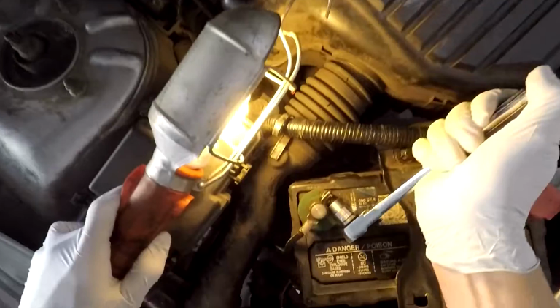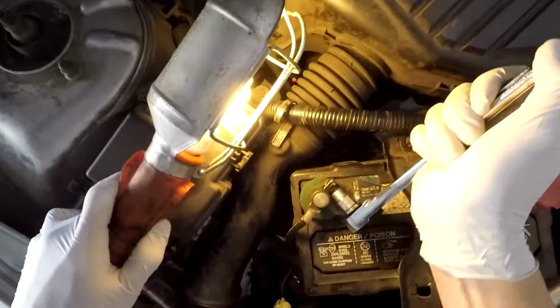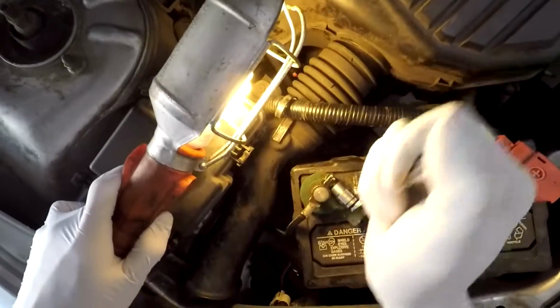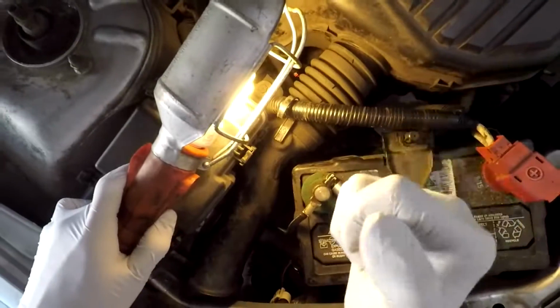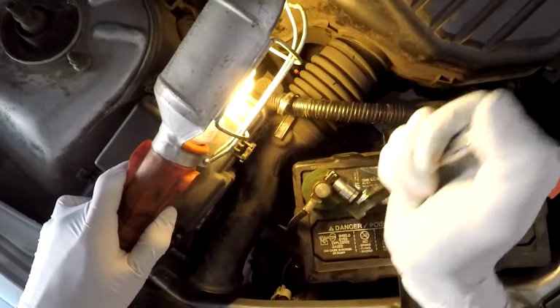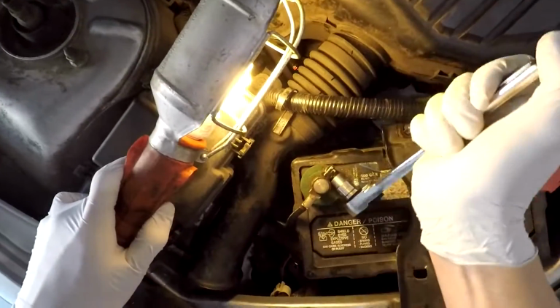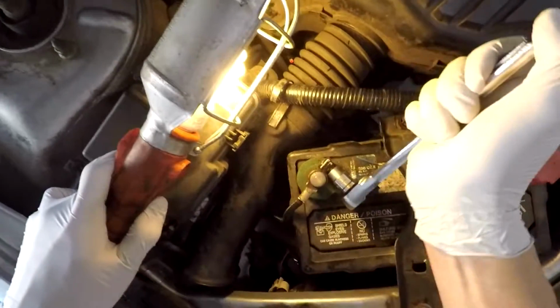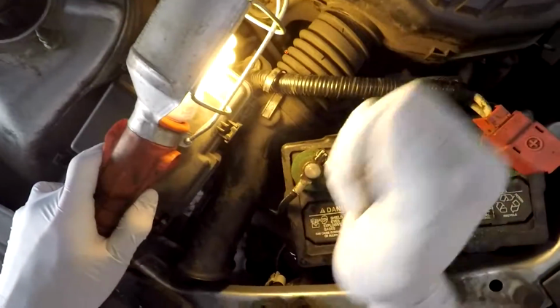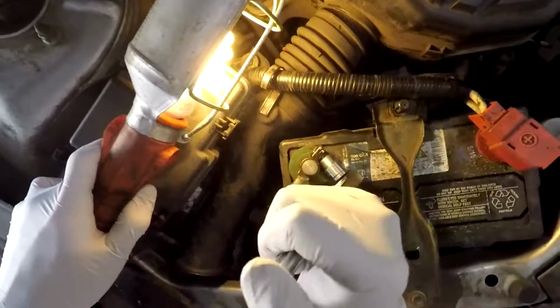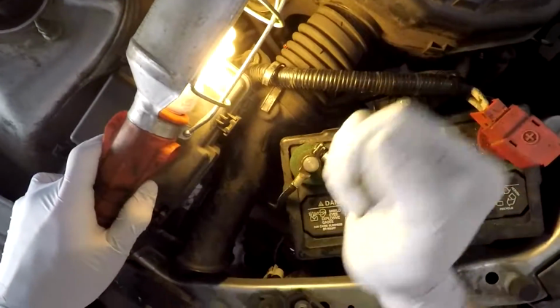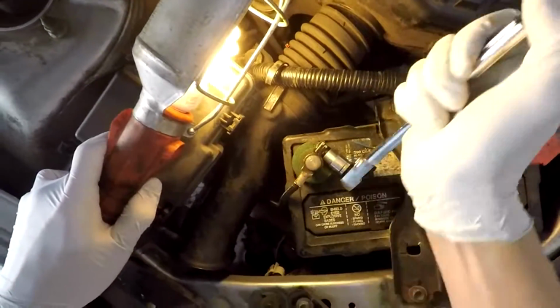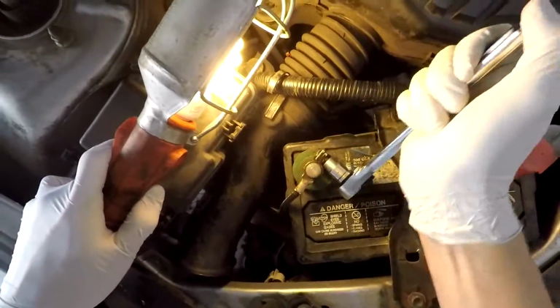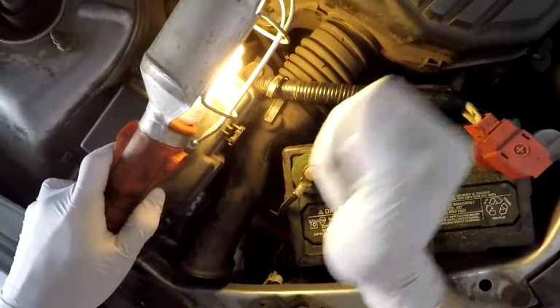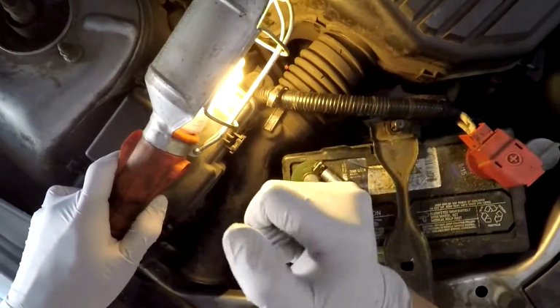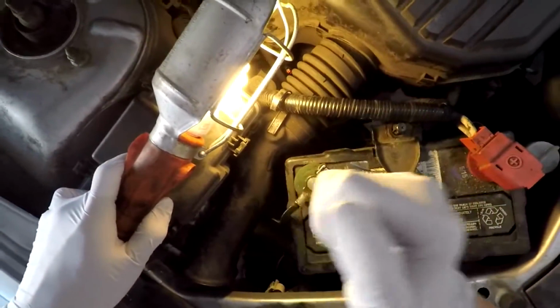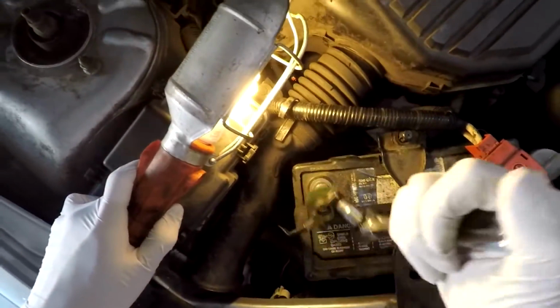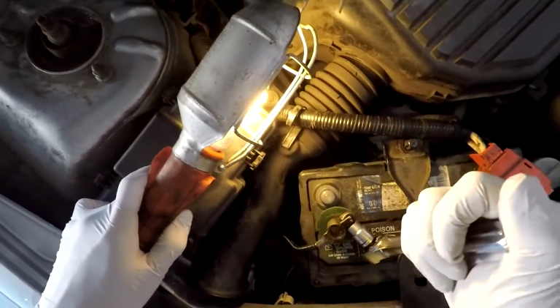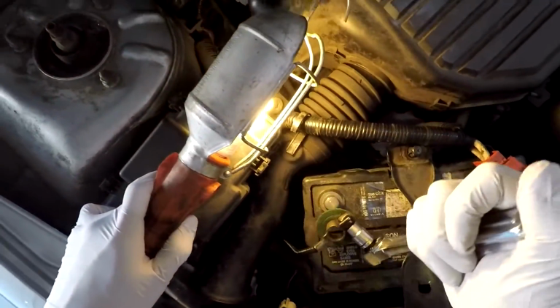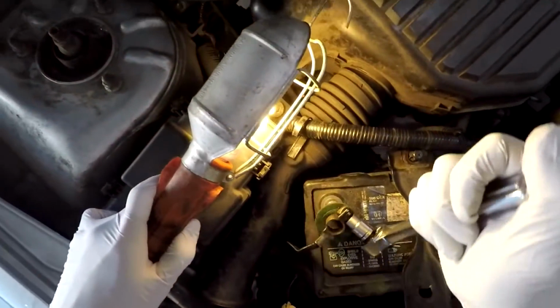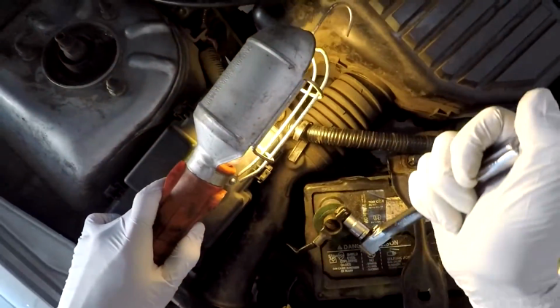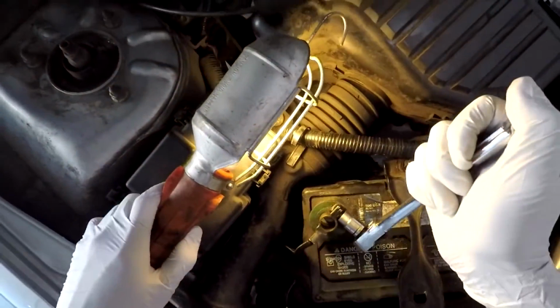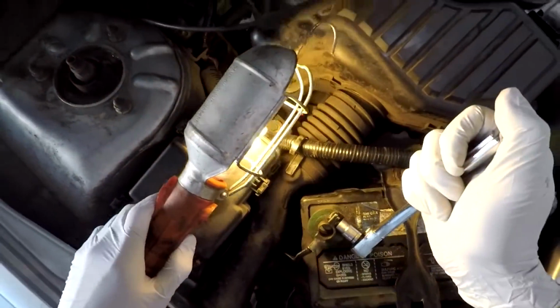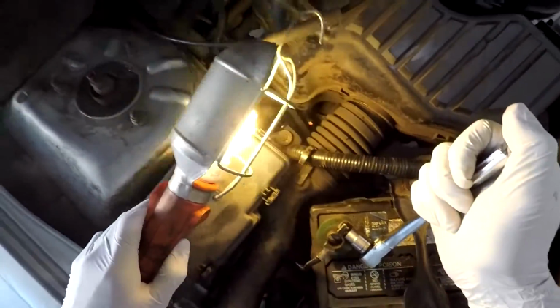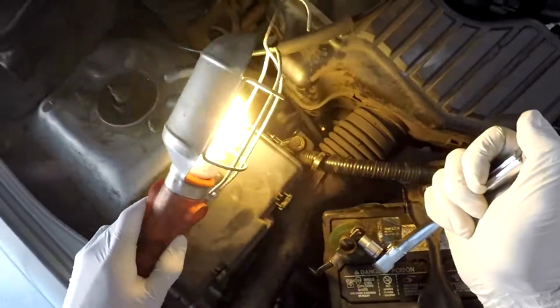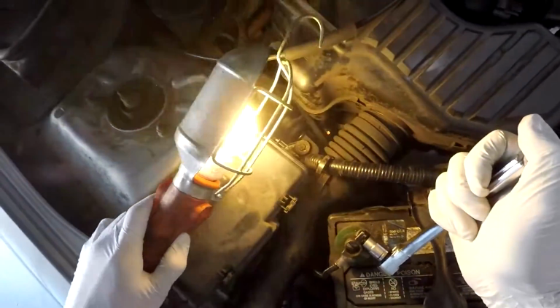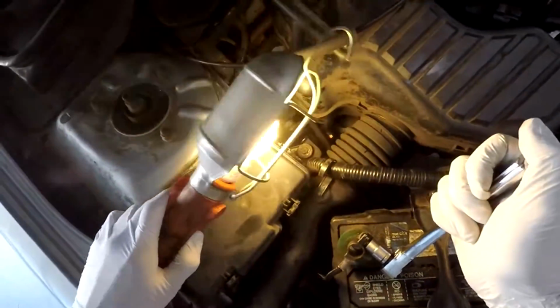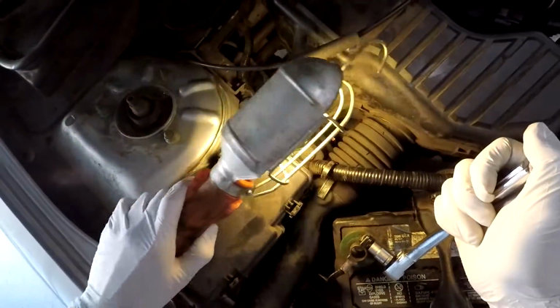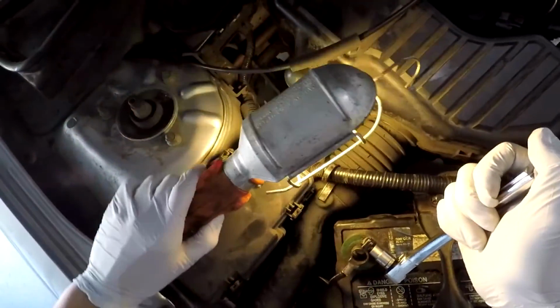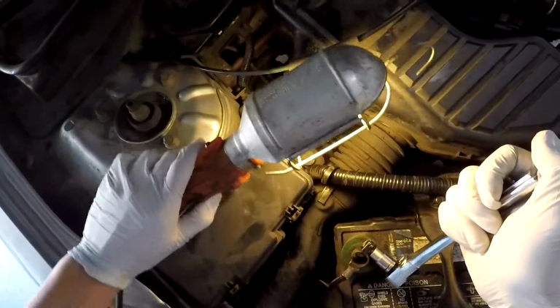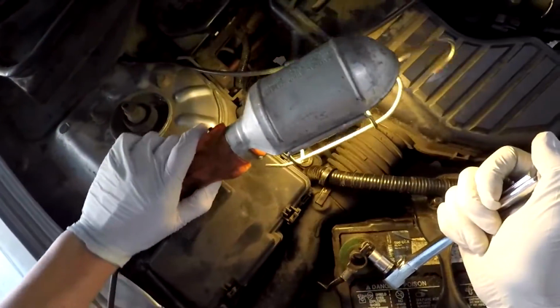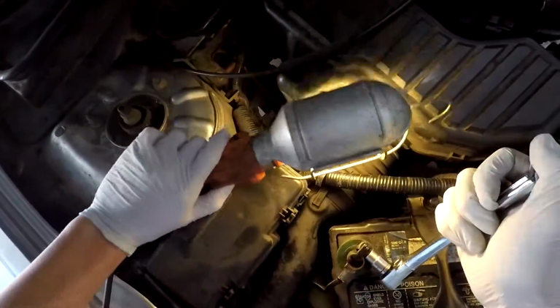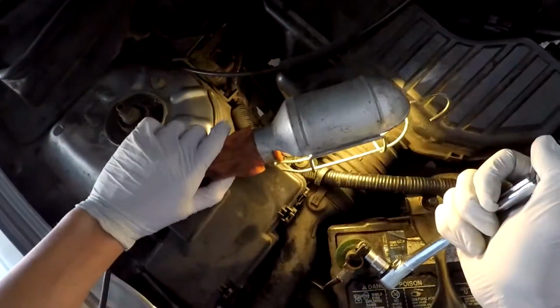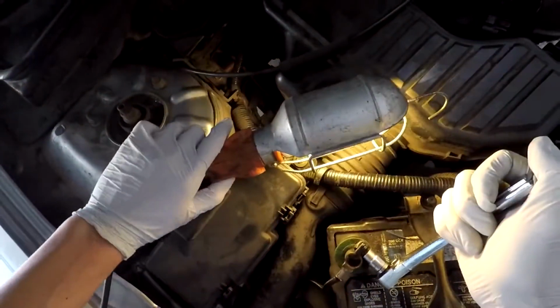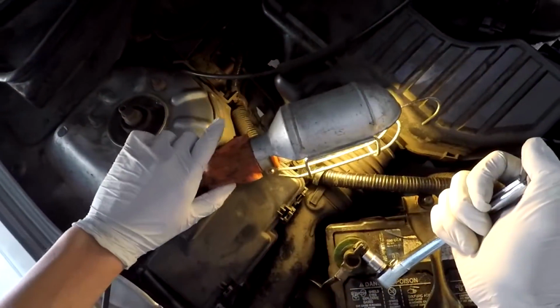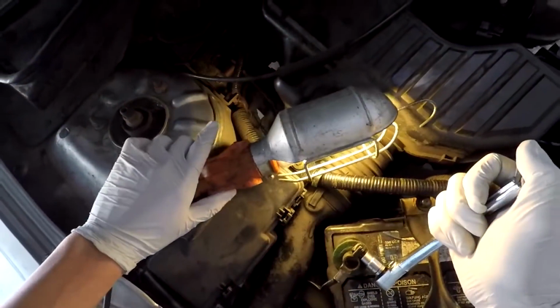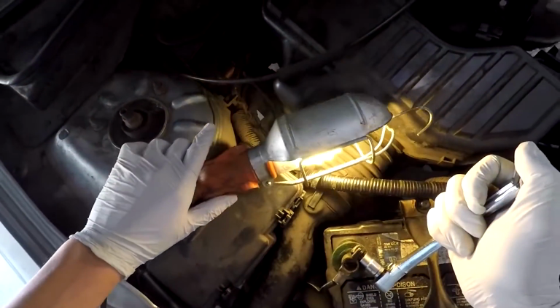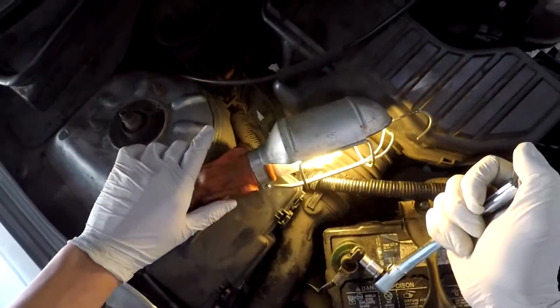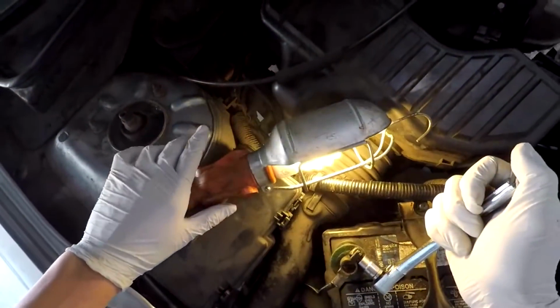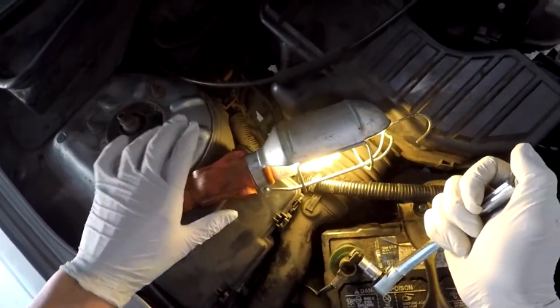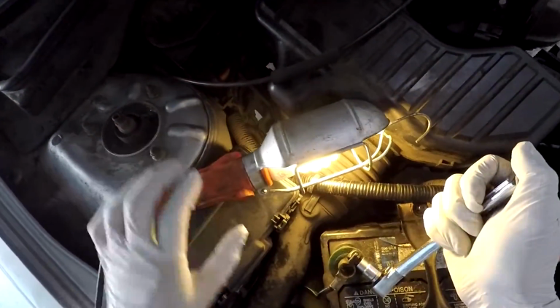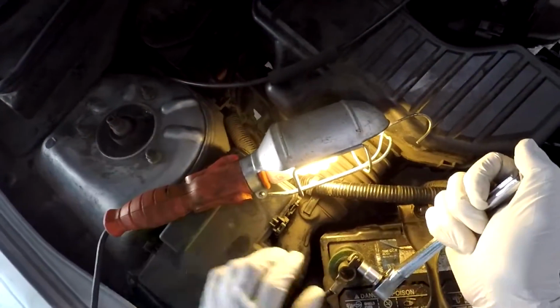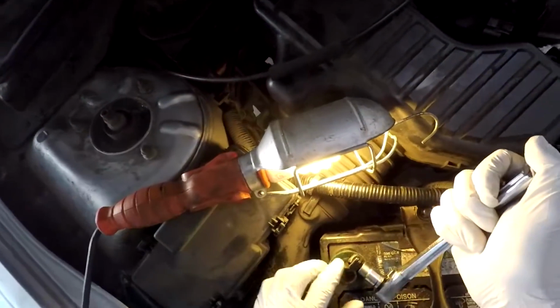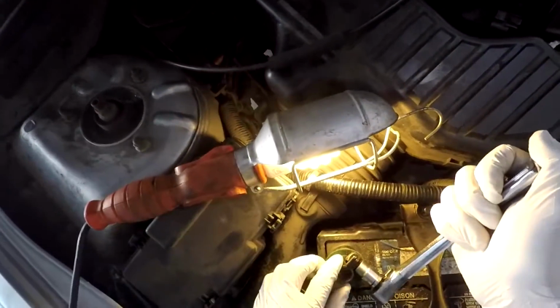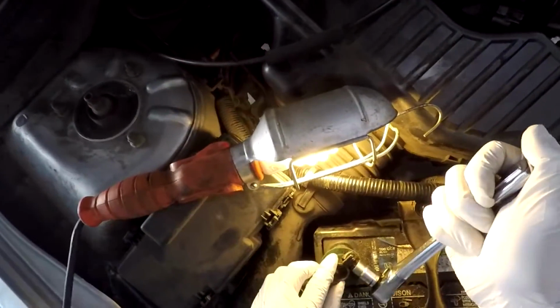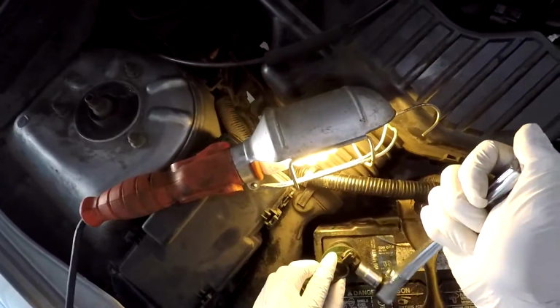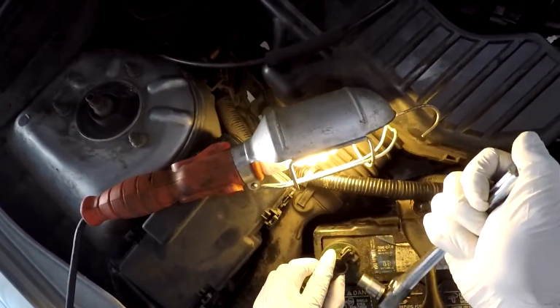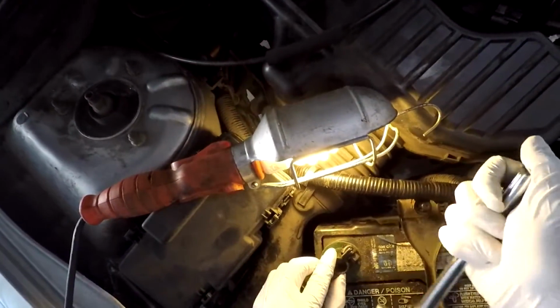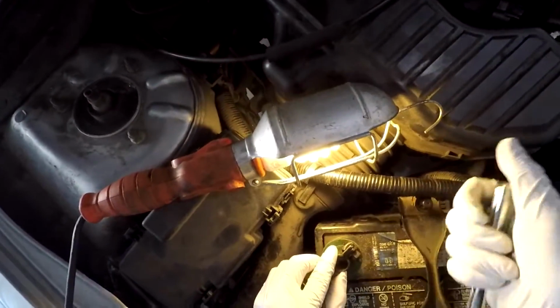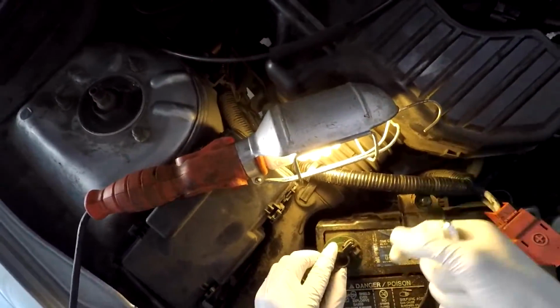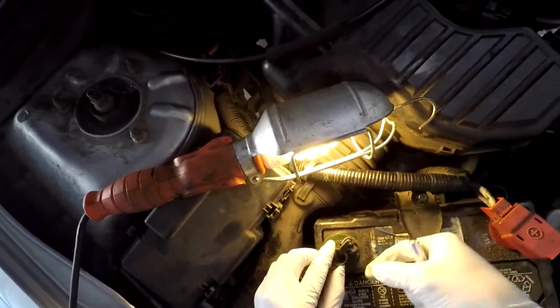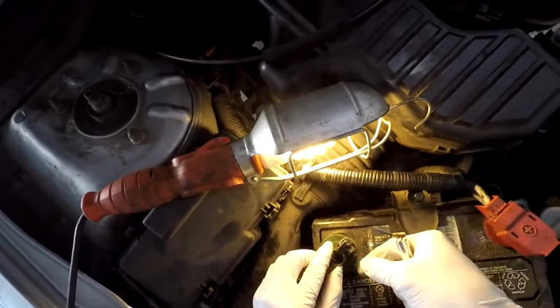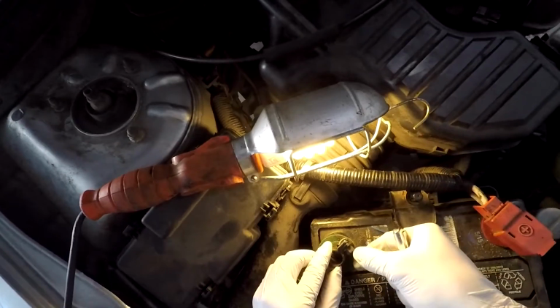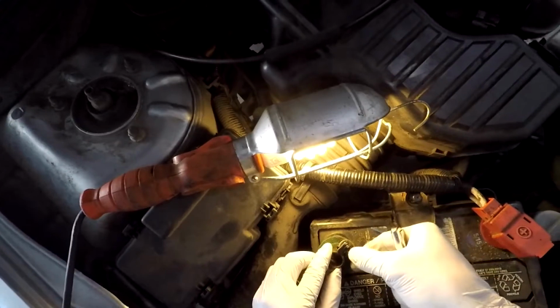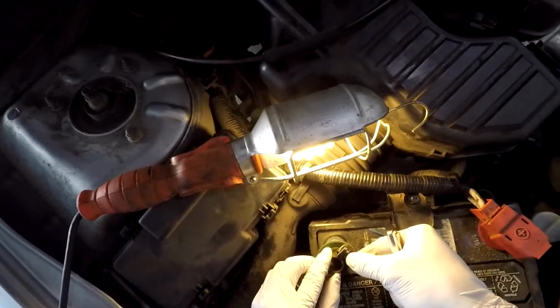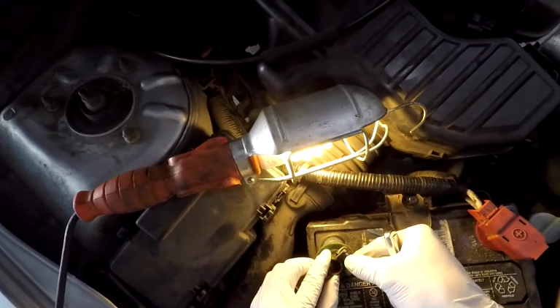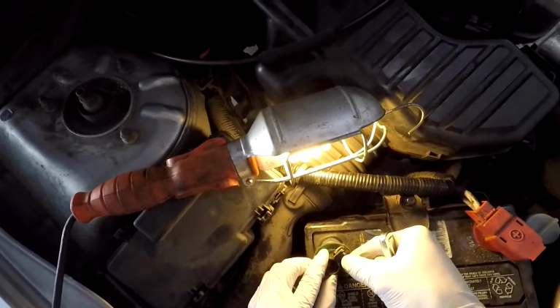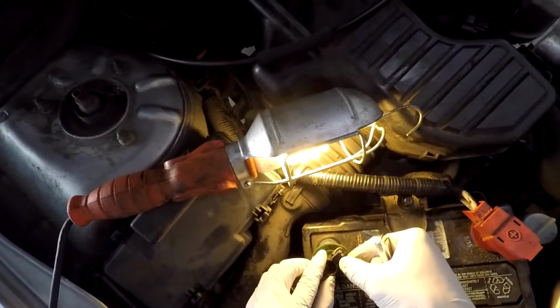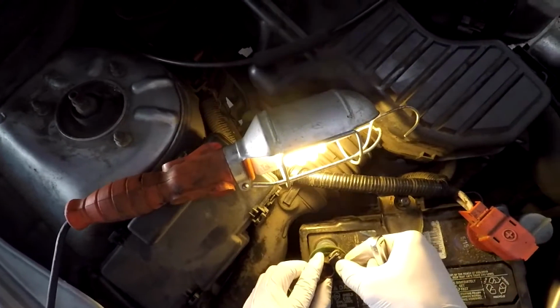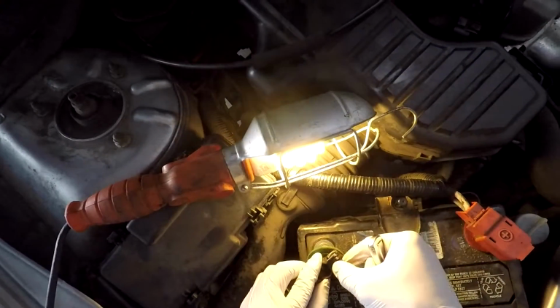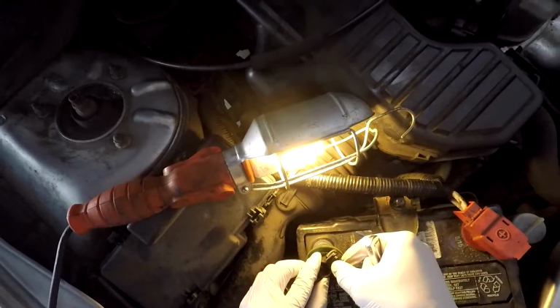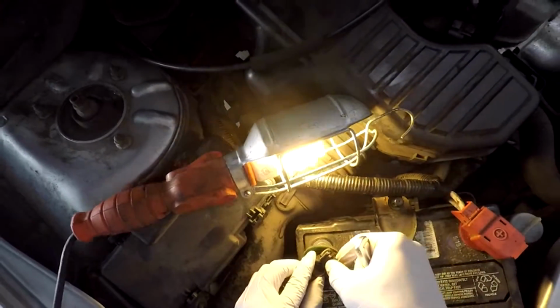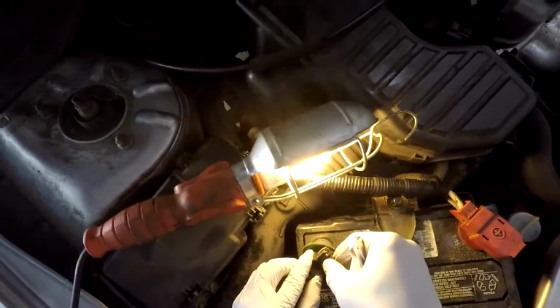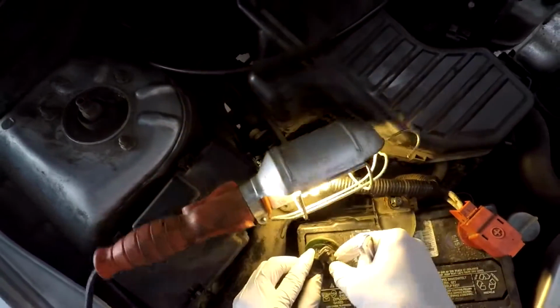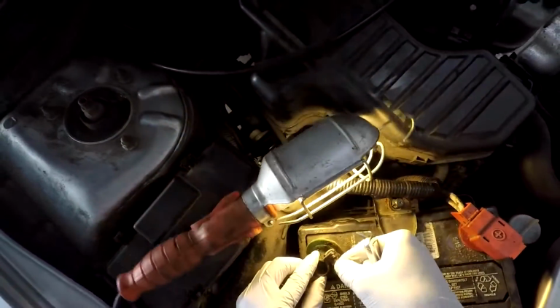Hey guys, so today I'm going to show you how to replace a starter in the 2004 Honda Civic. The first thing you want to do is remove your battery.